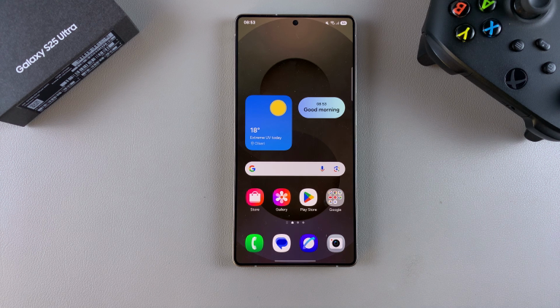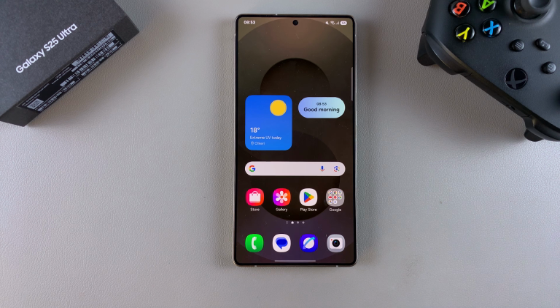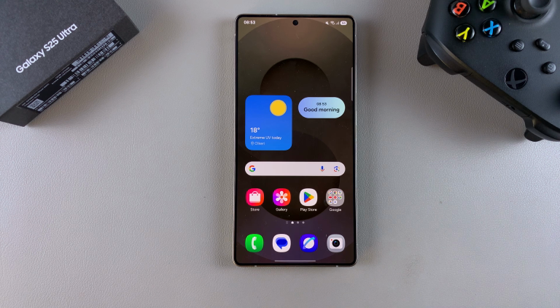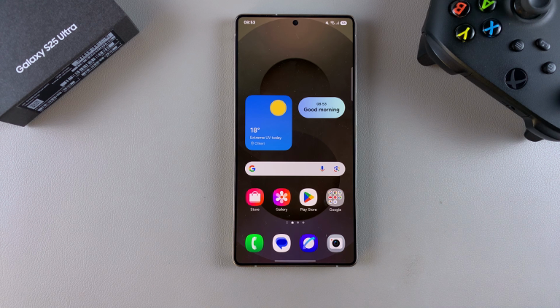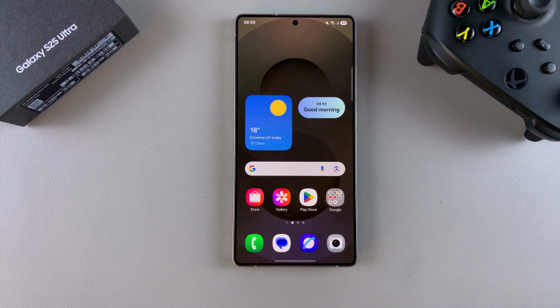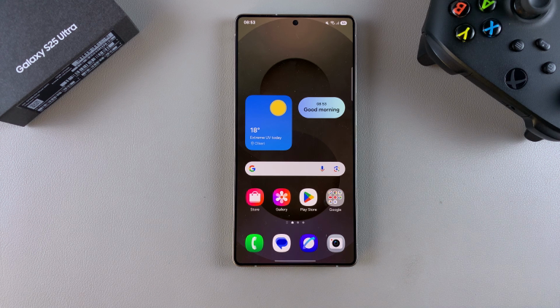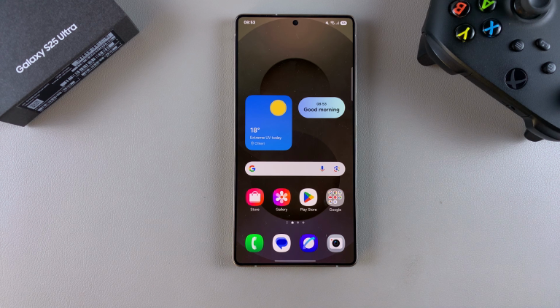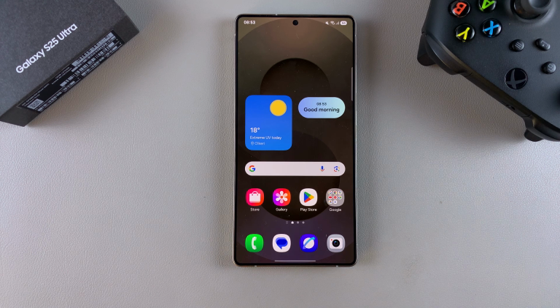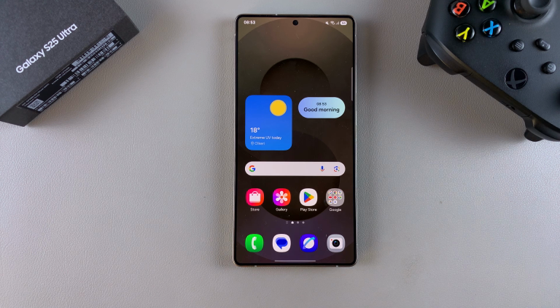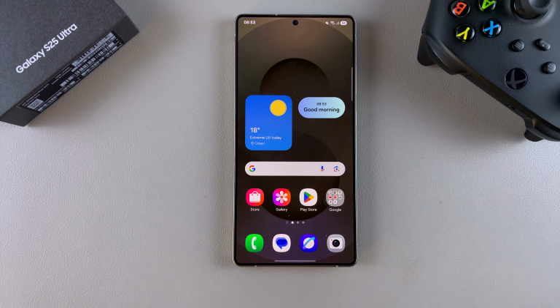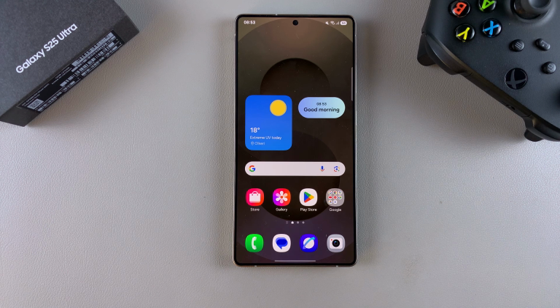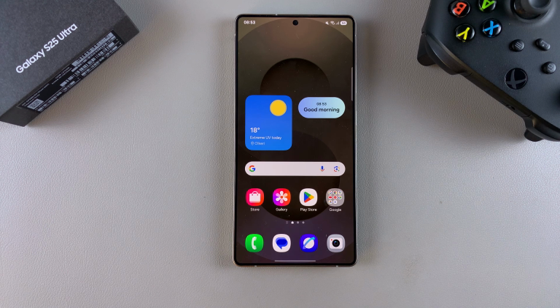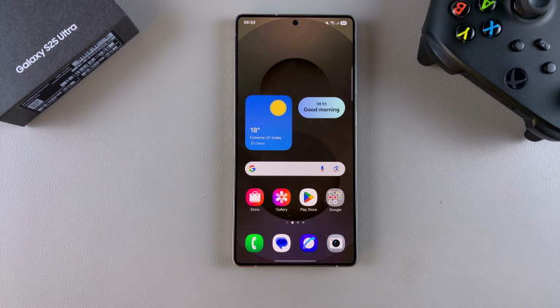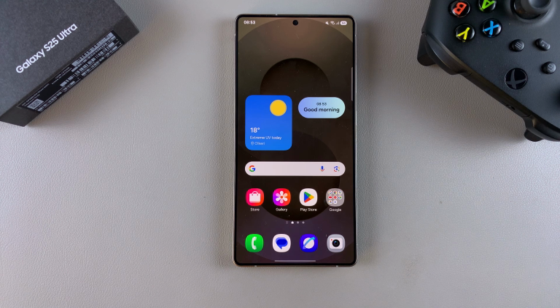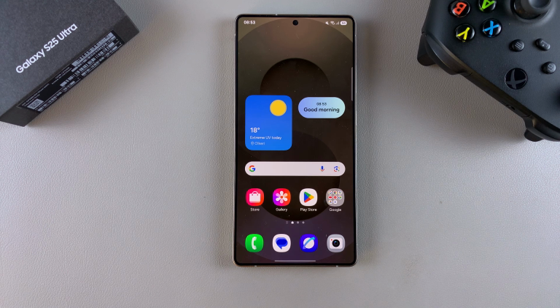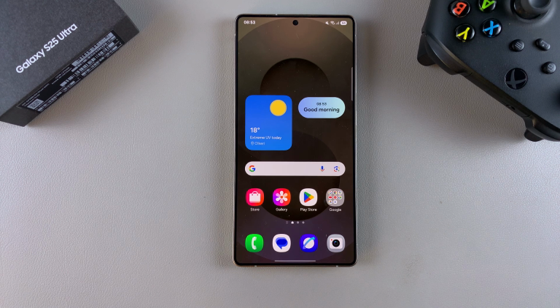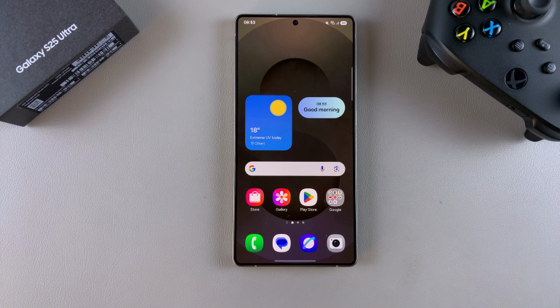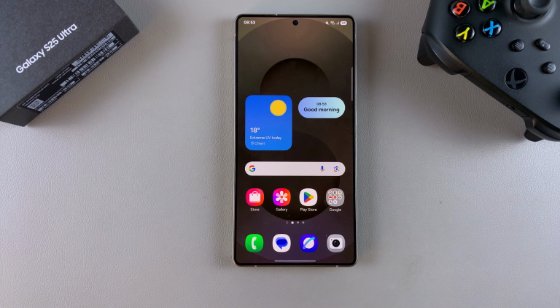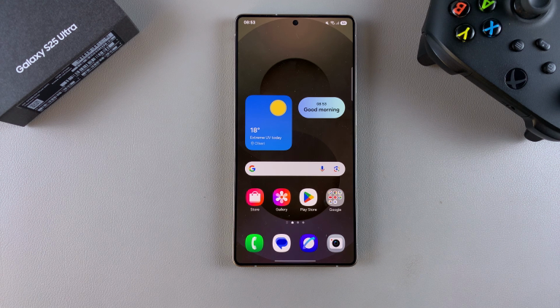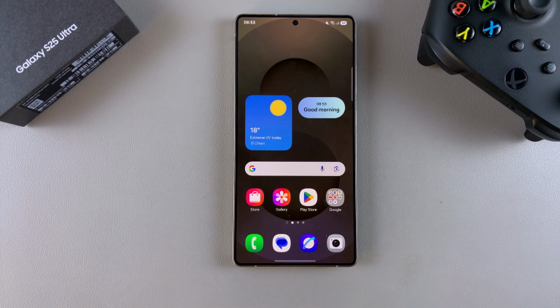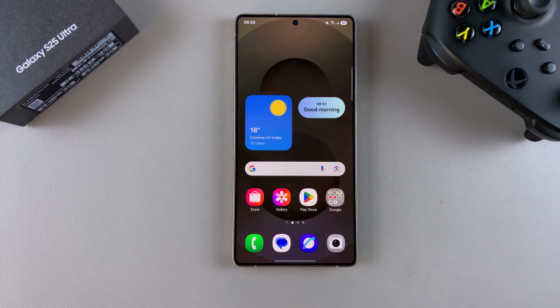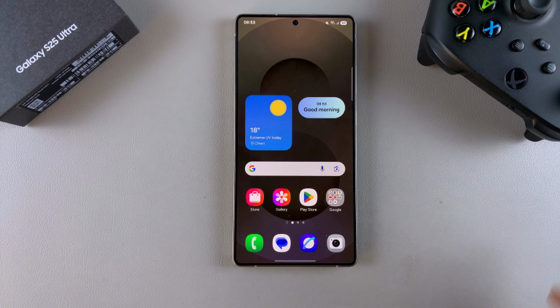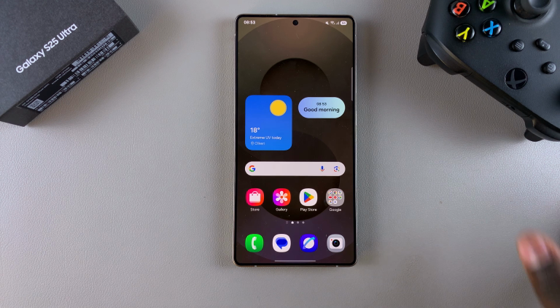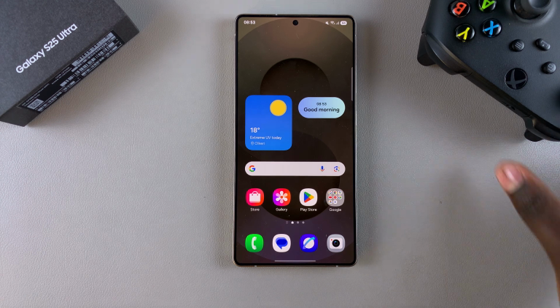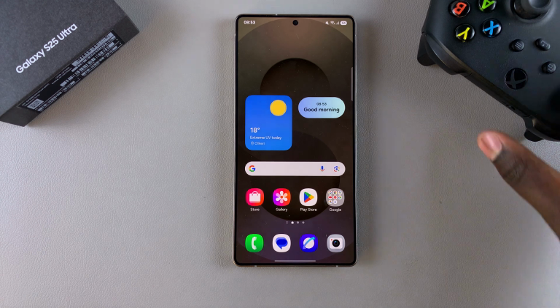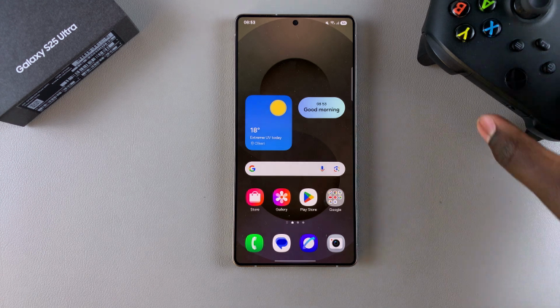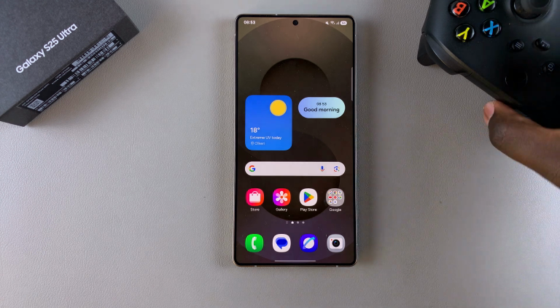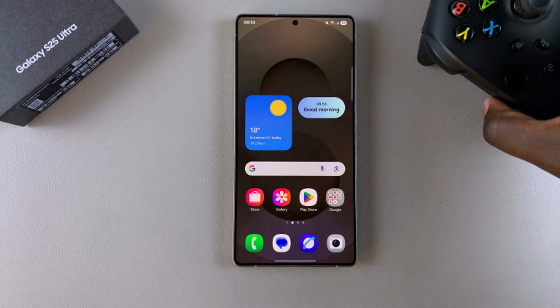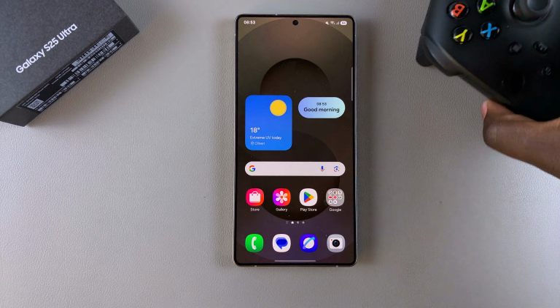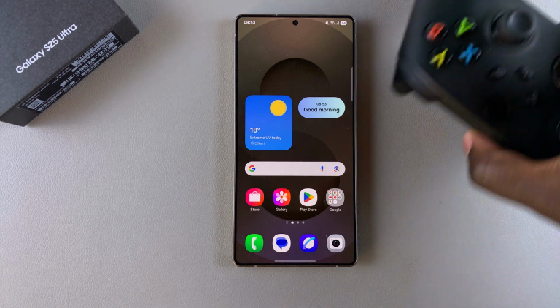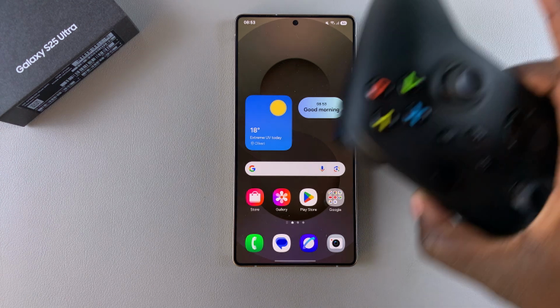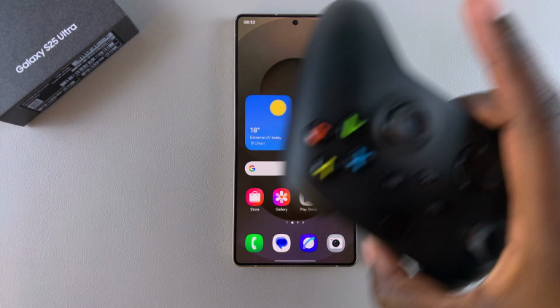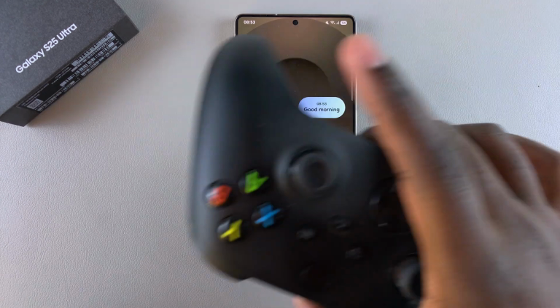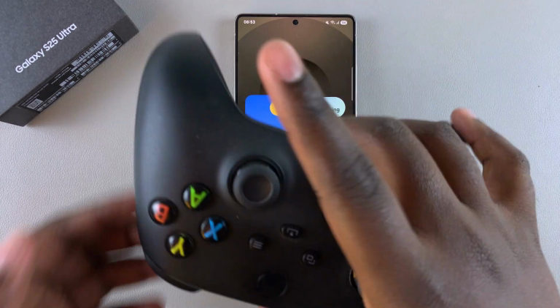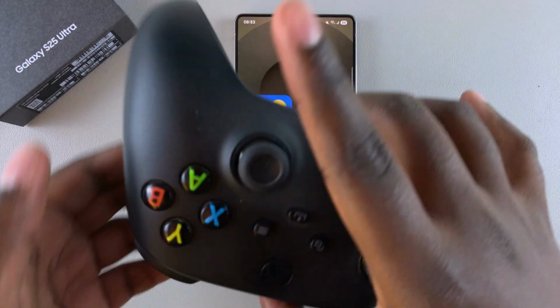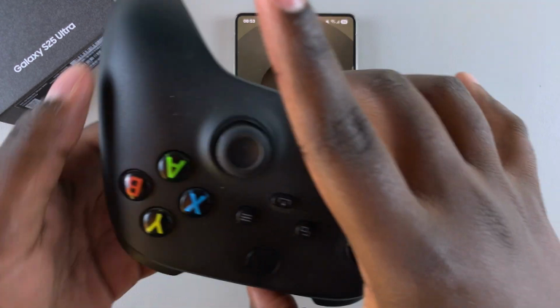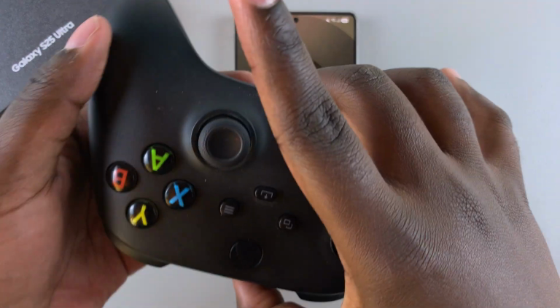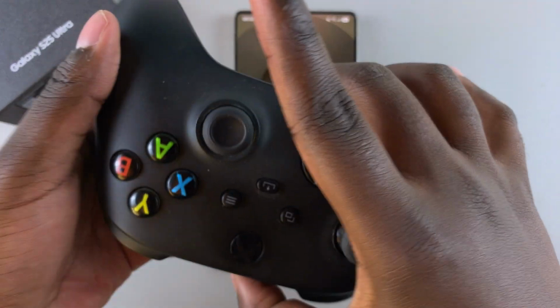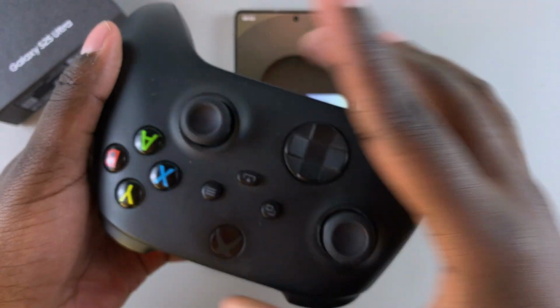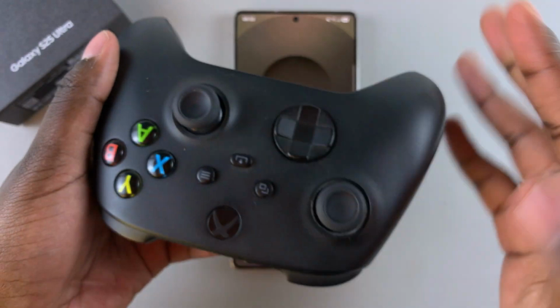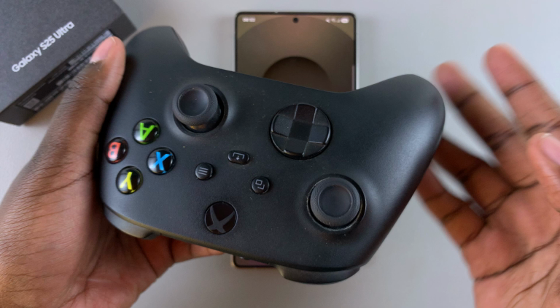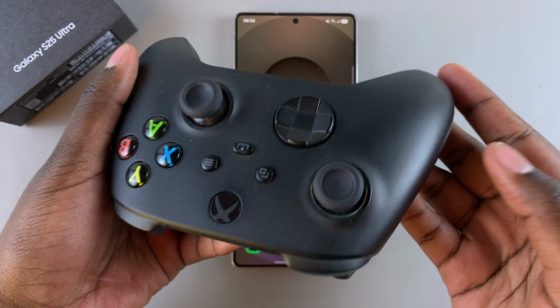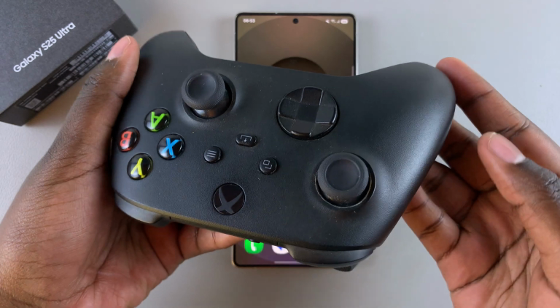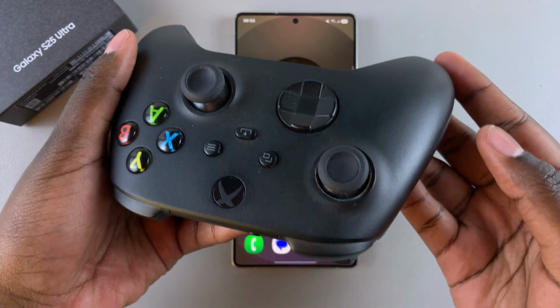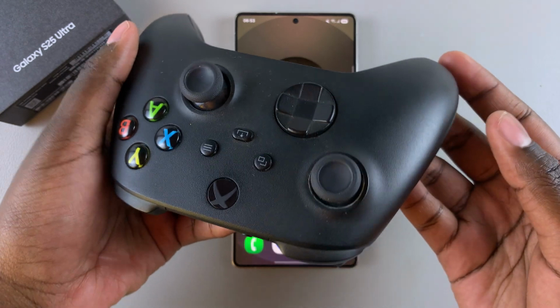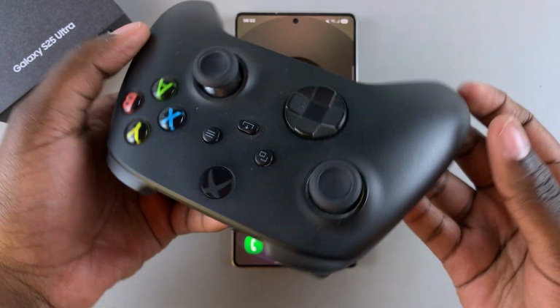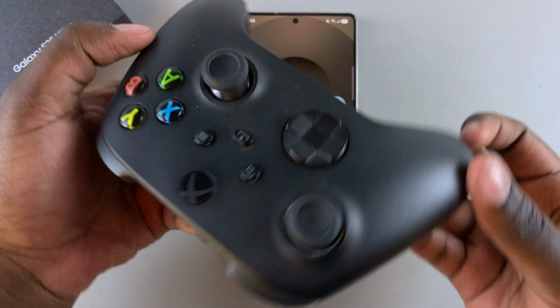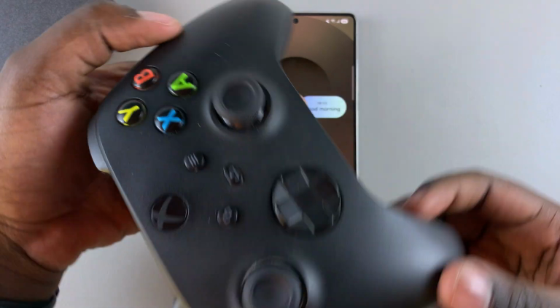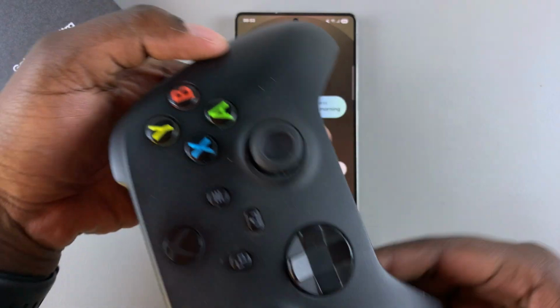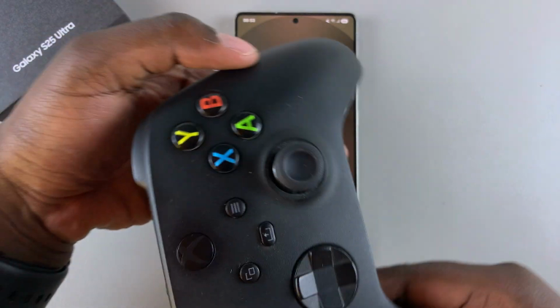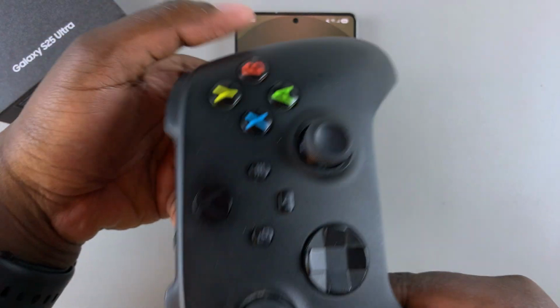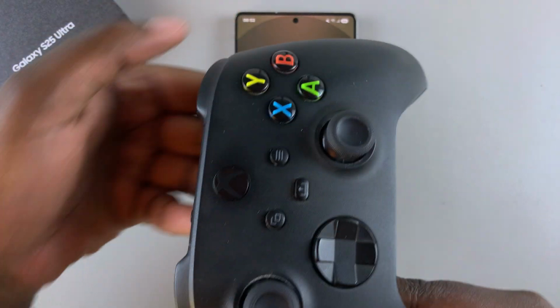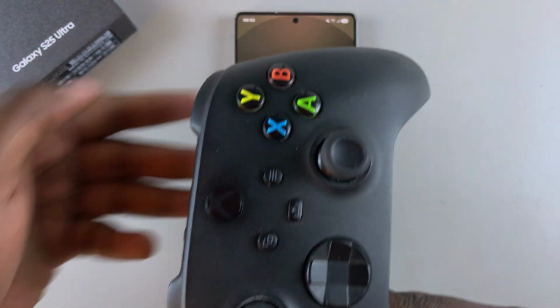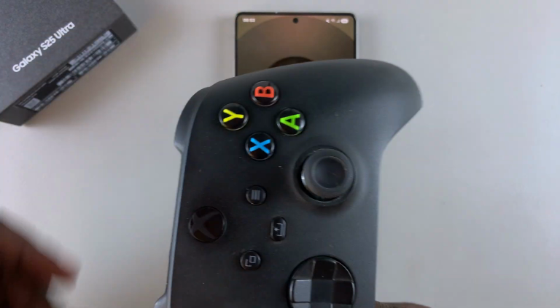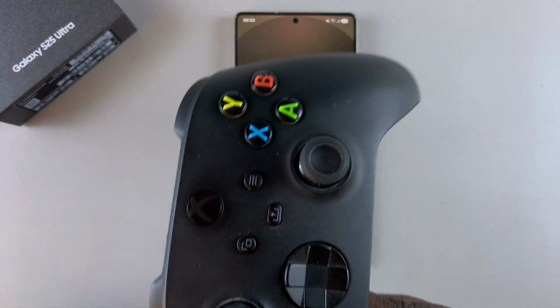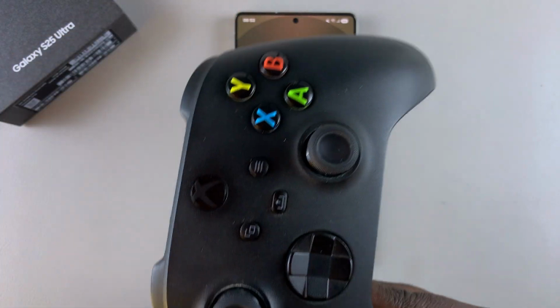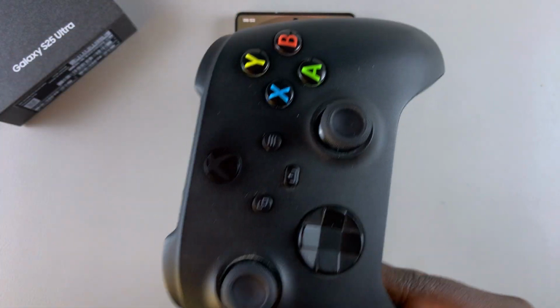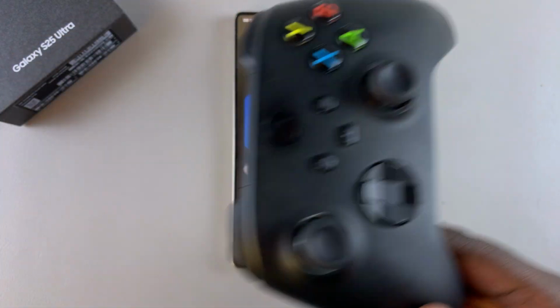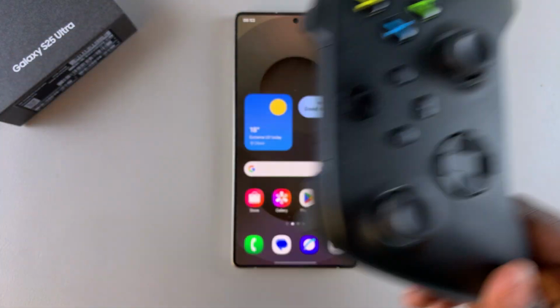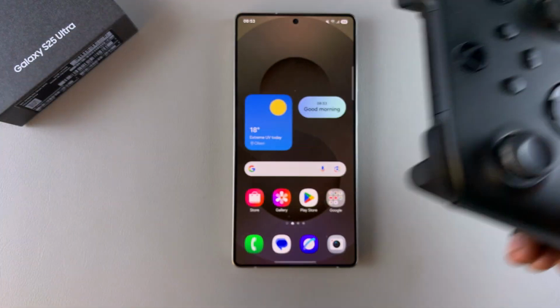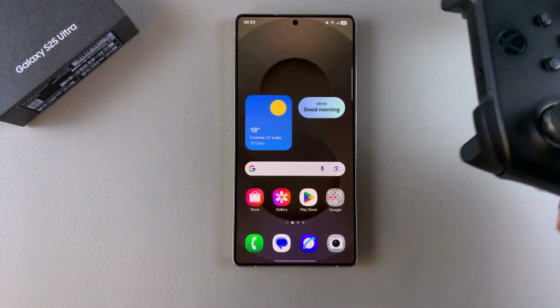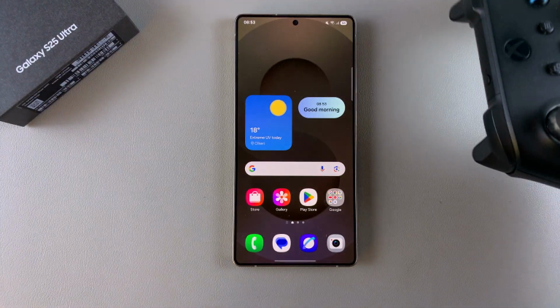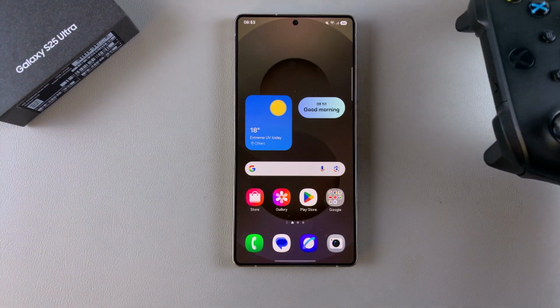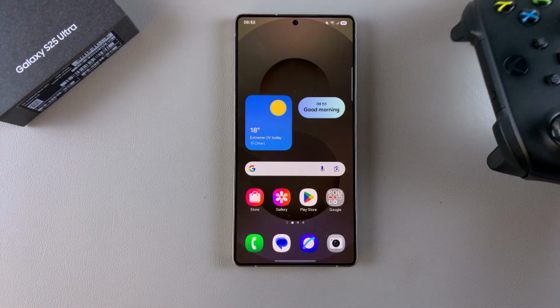In this video, you'll learn how to pair an Xbox controller to your Samsung Galaxy S25.